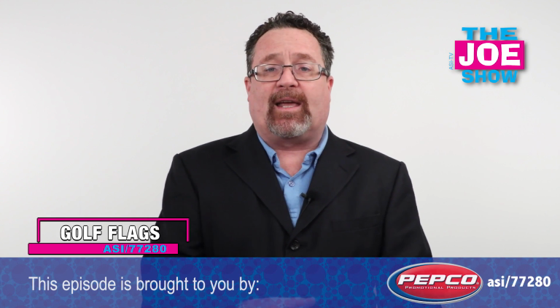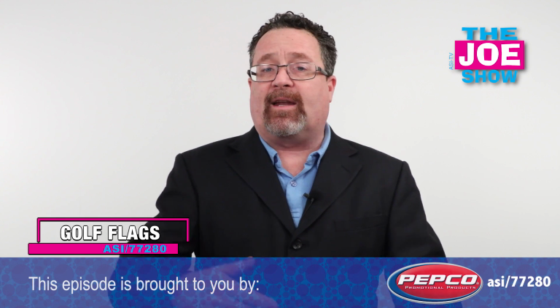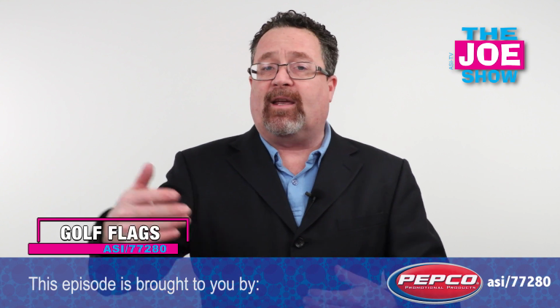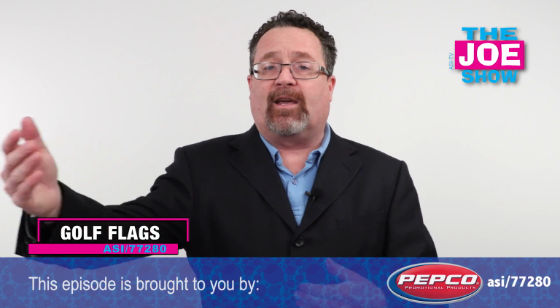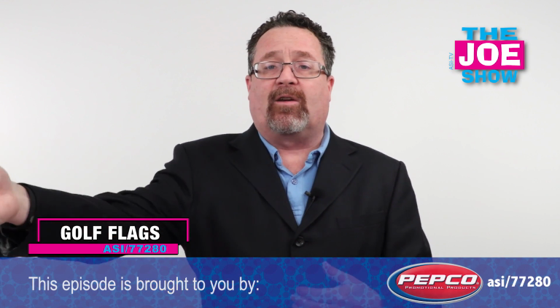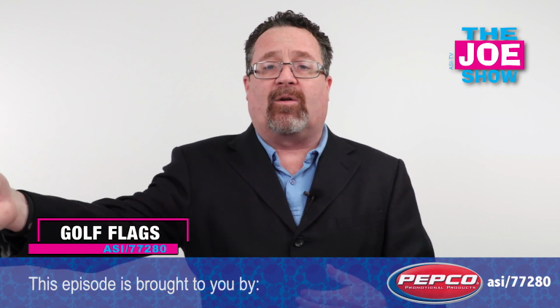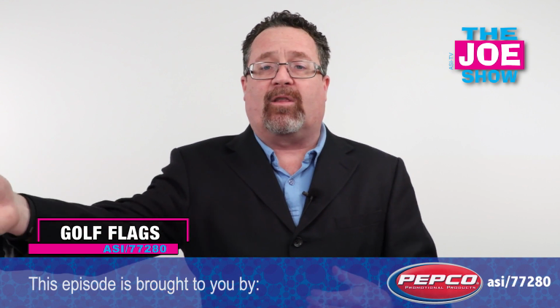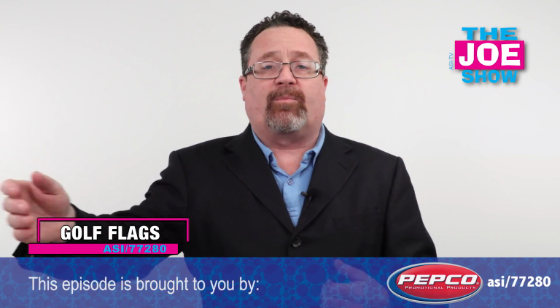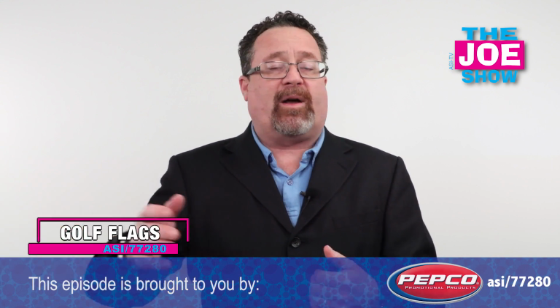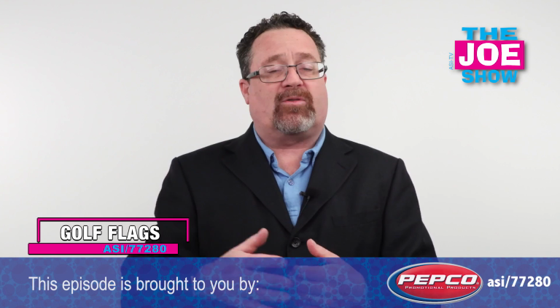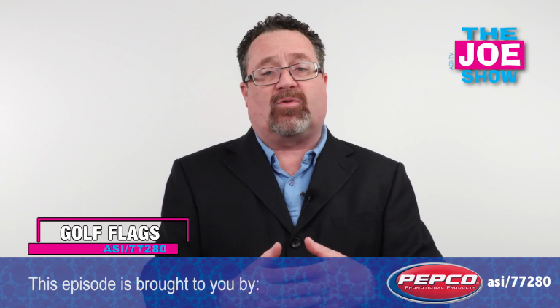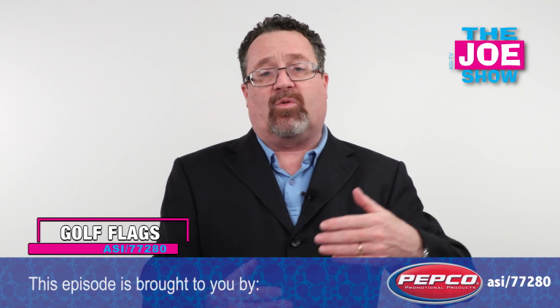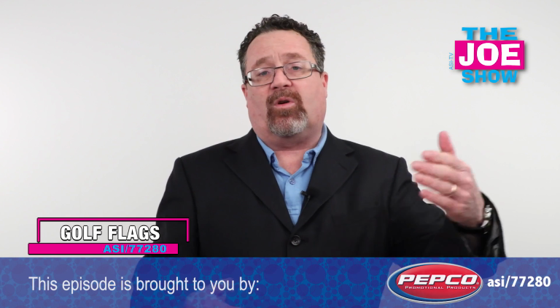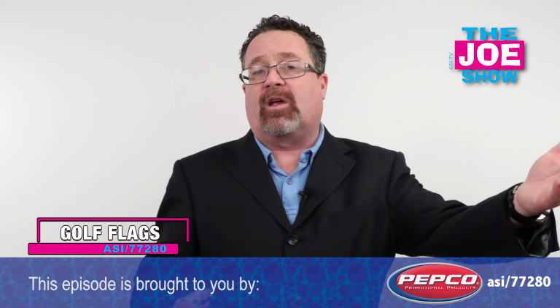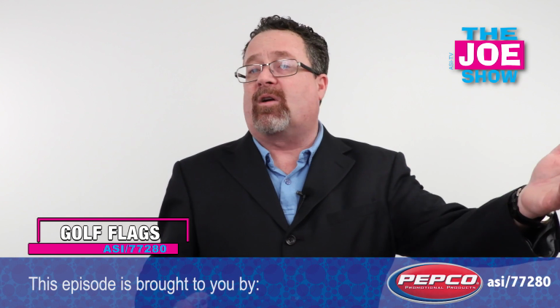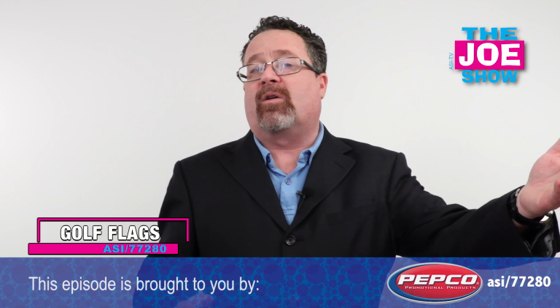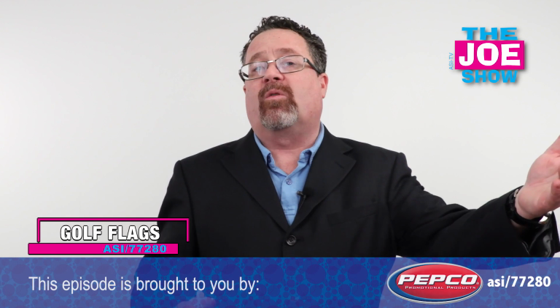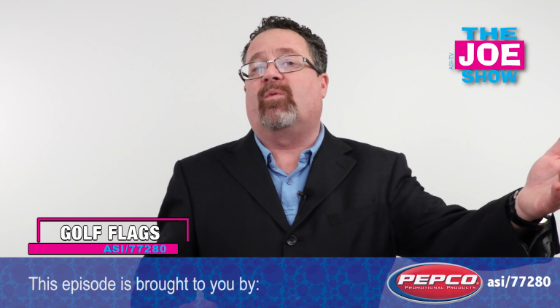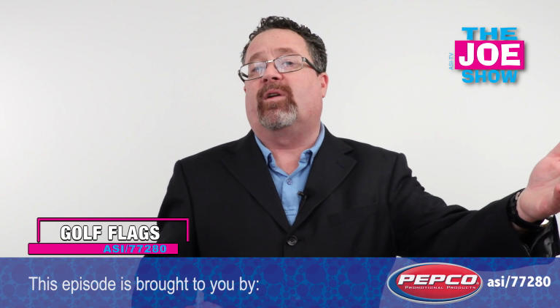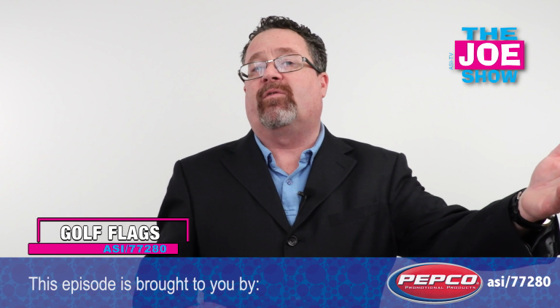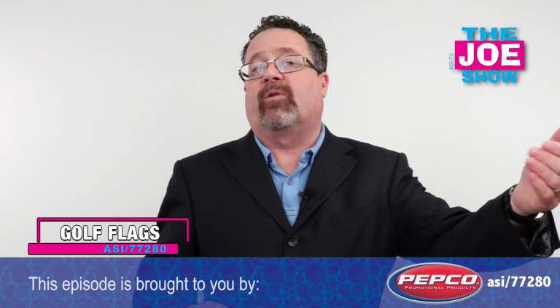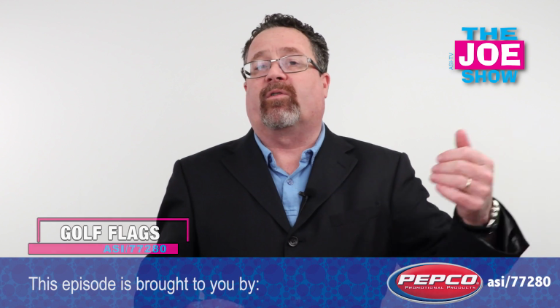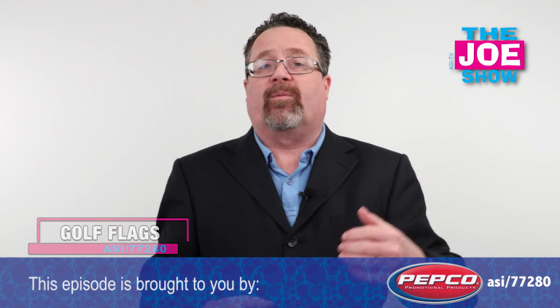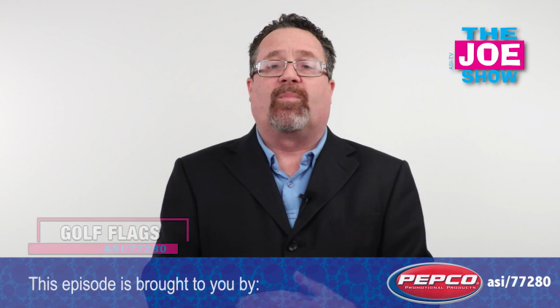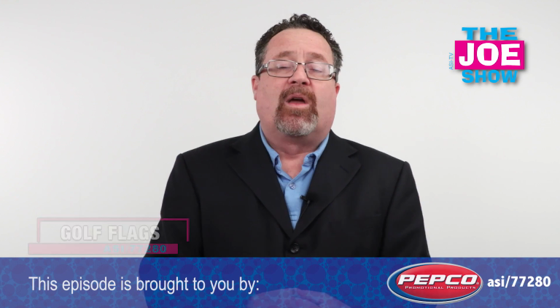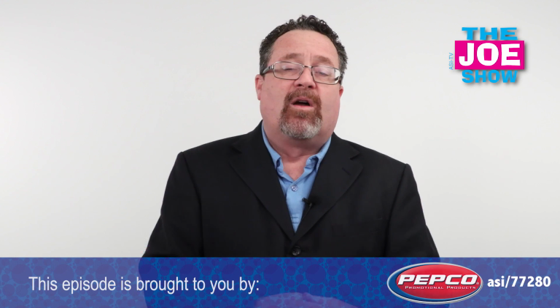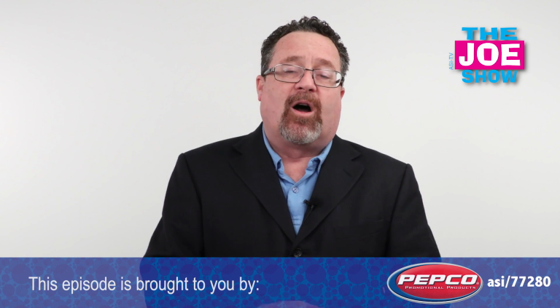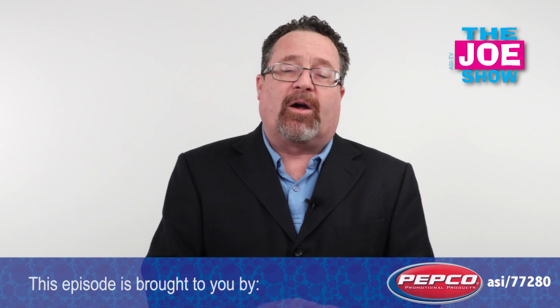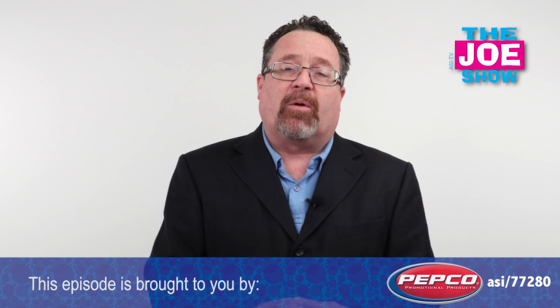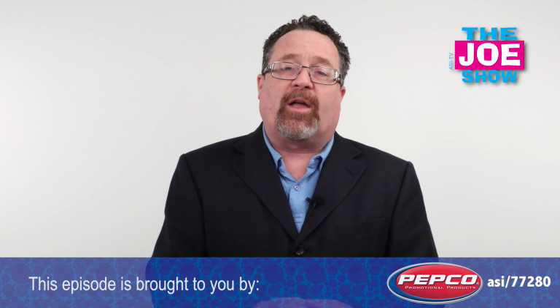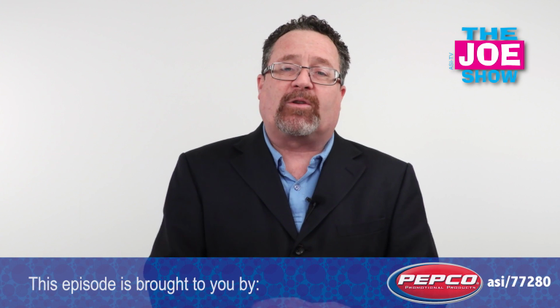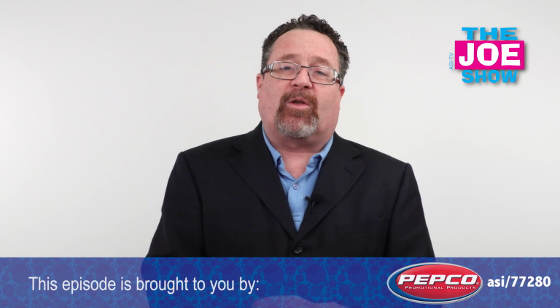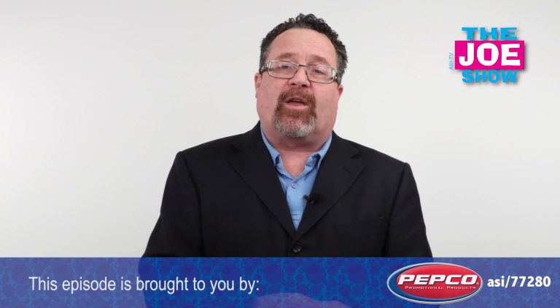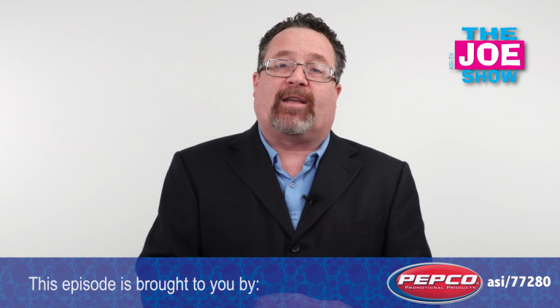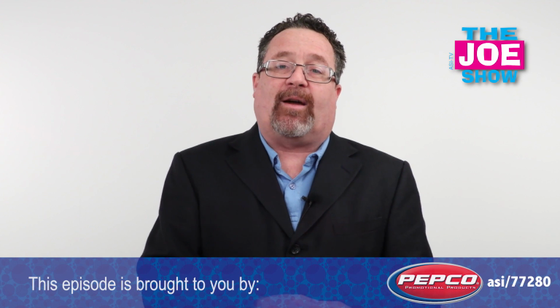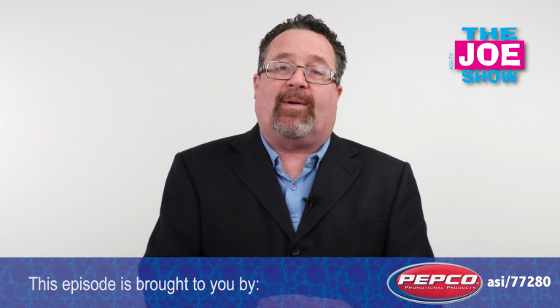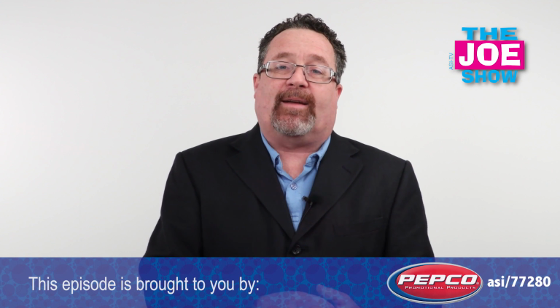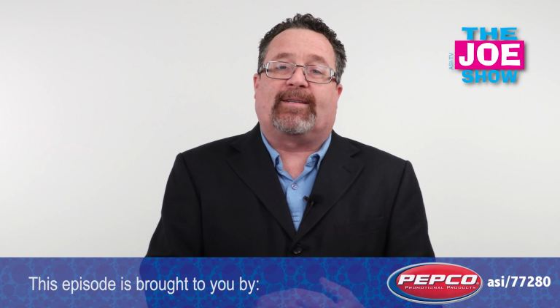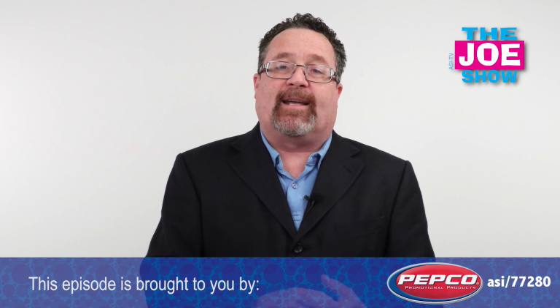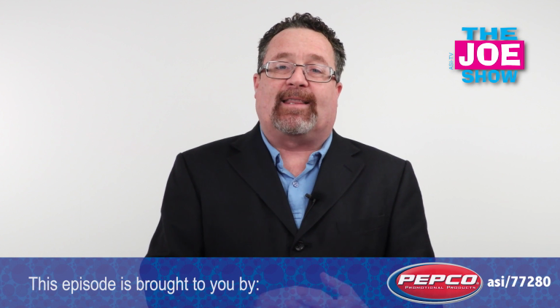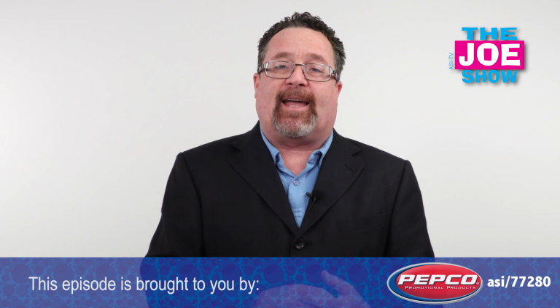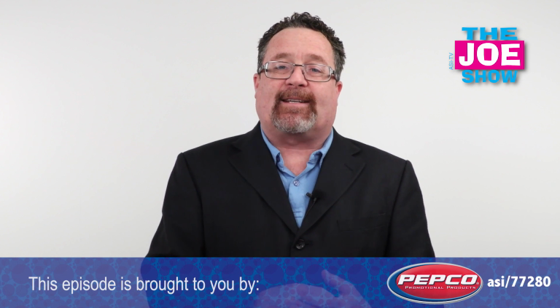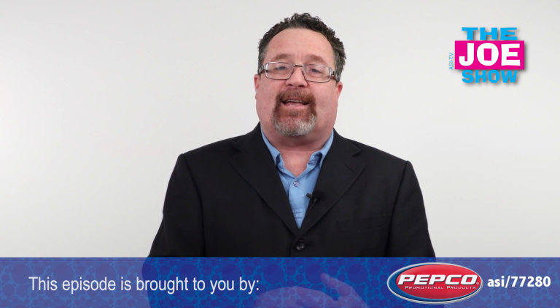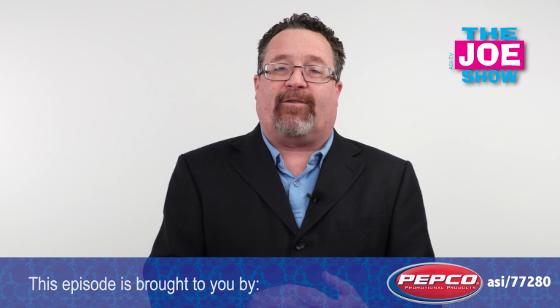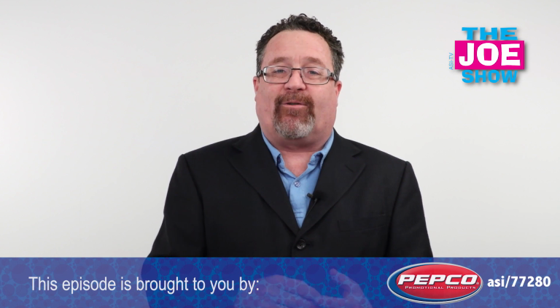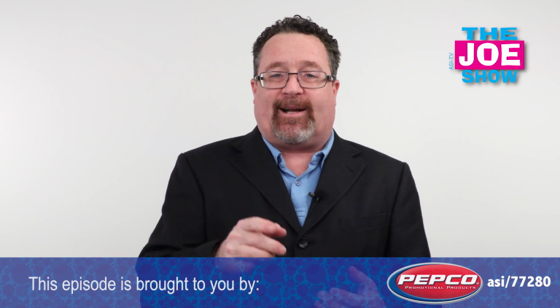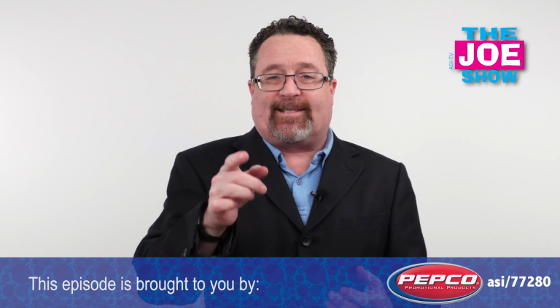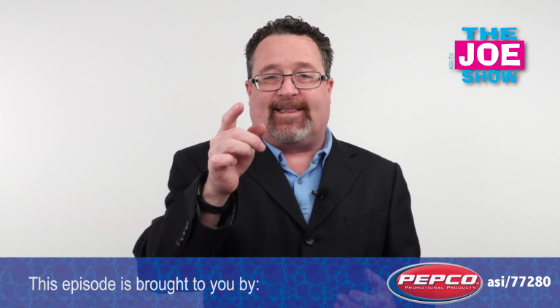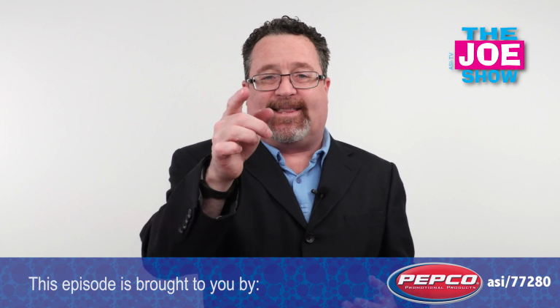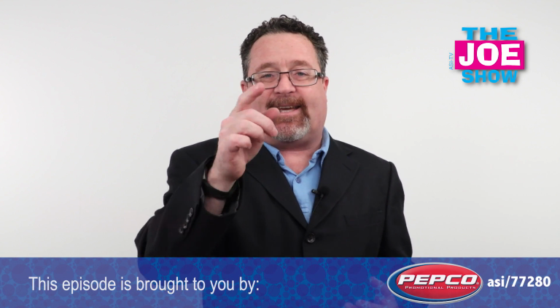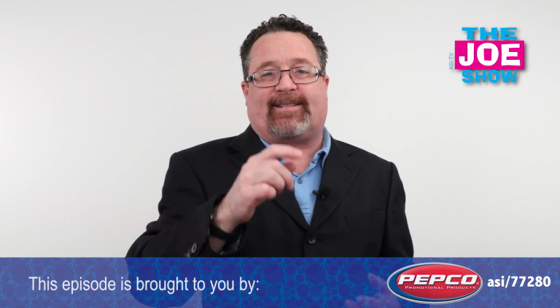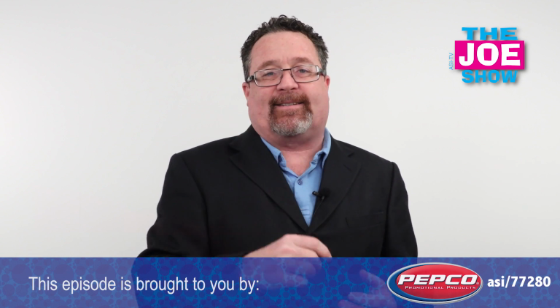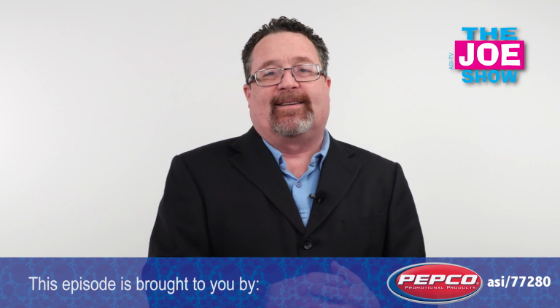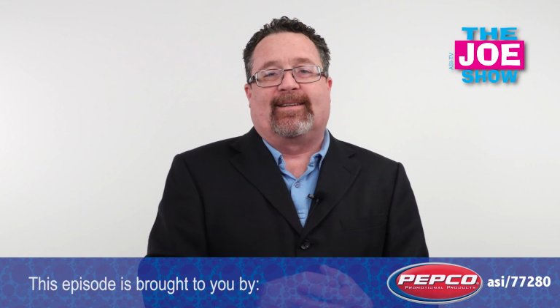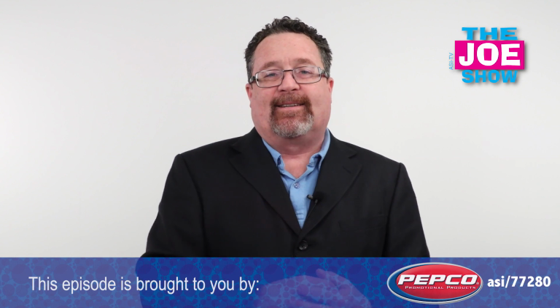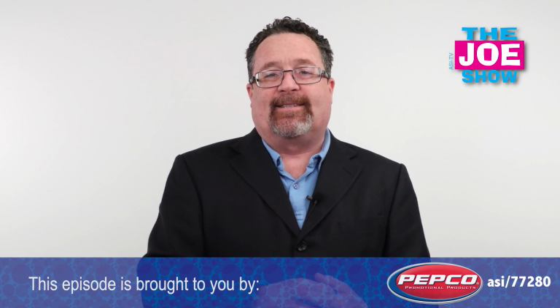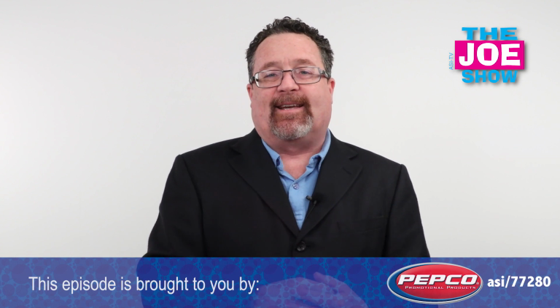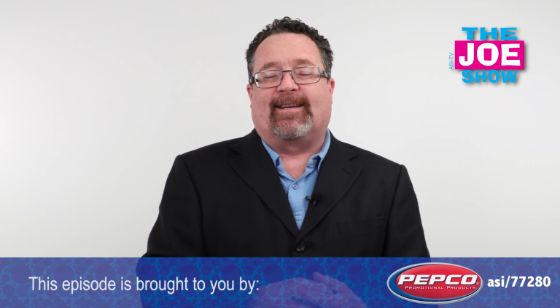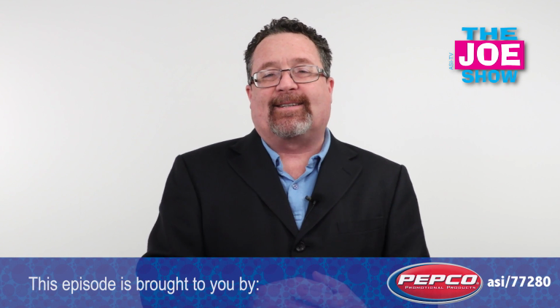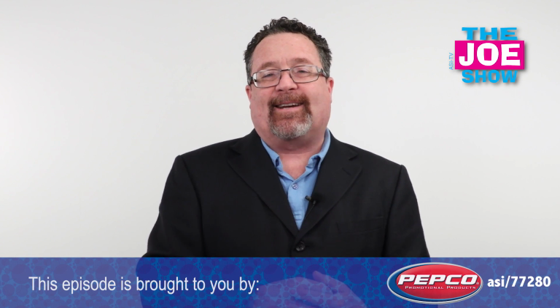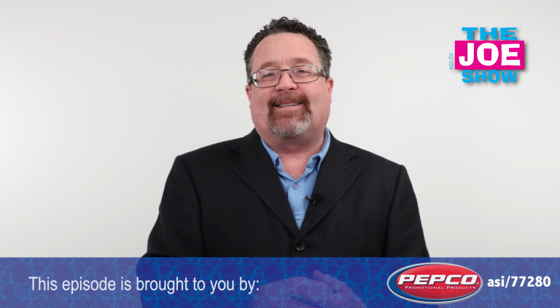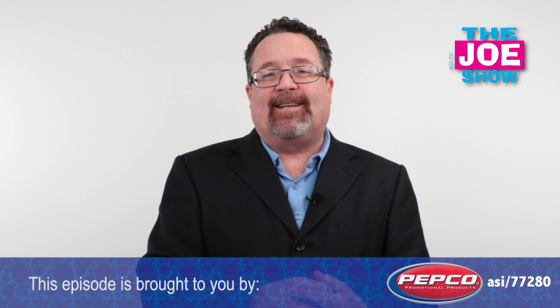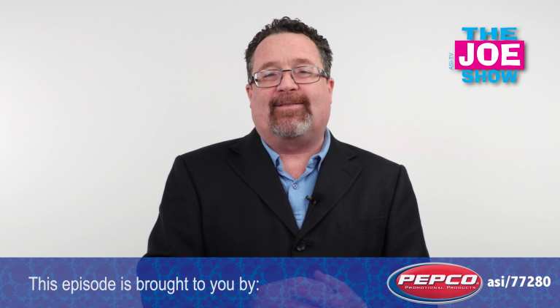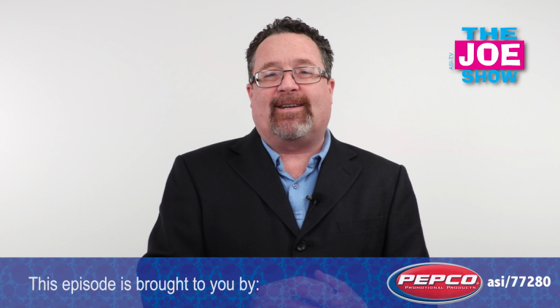Well, that's all the time we had today. Thanks a lot for watching. This is ASI TV.